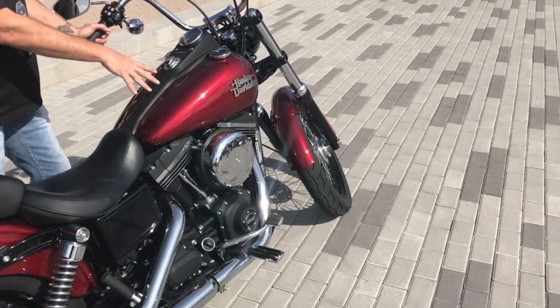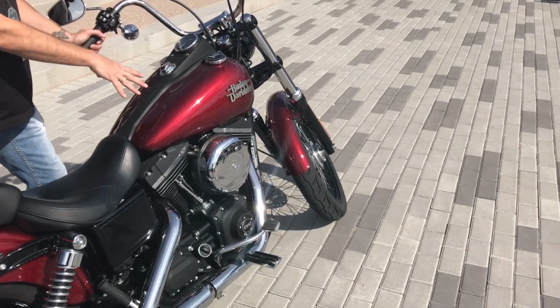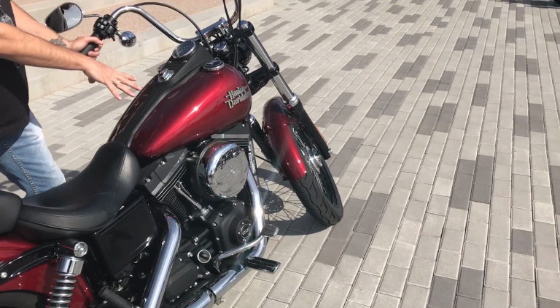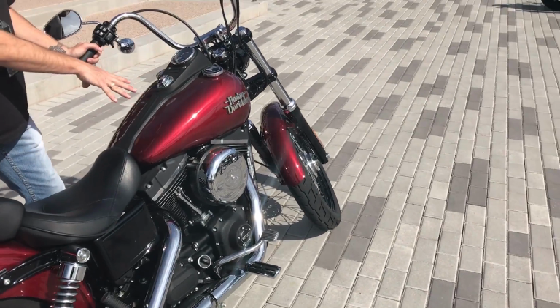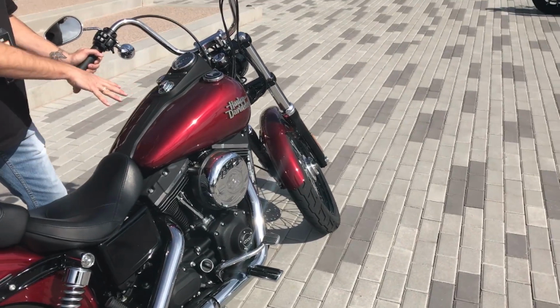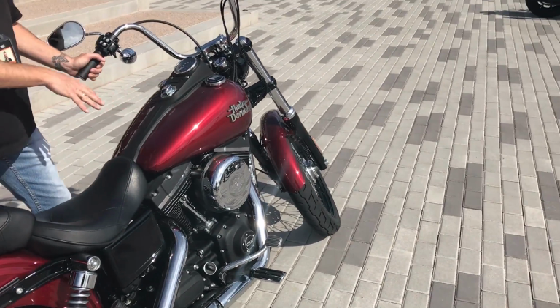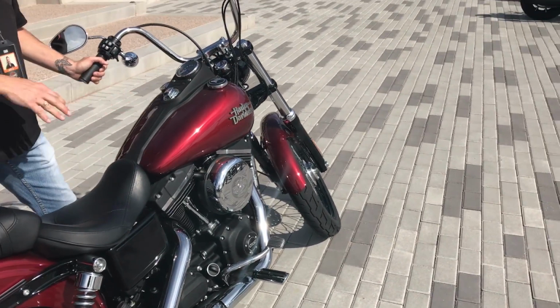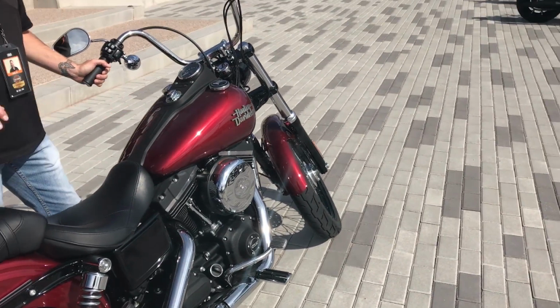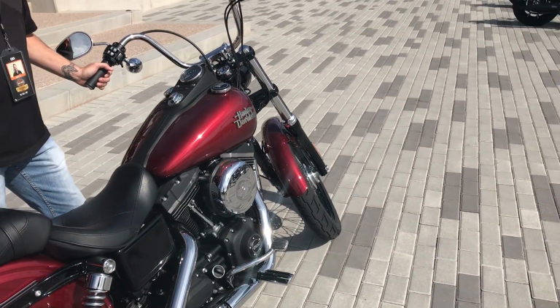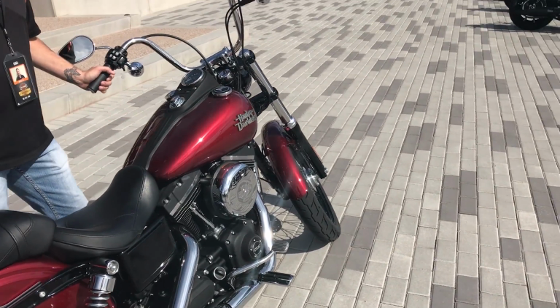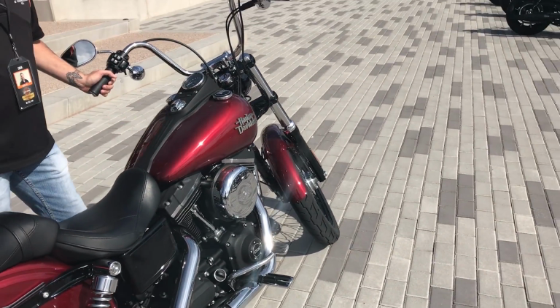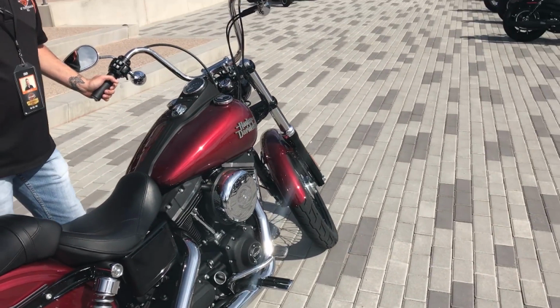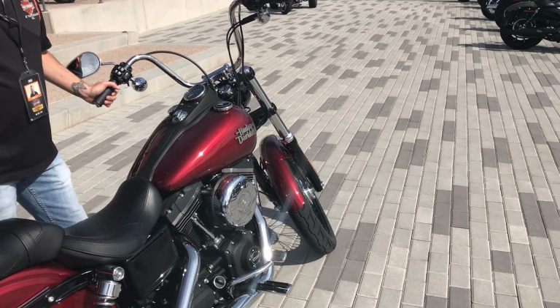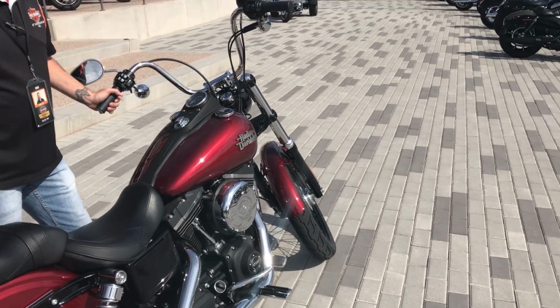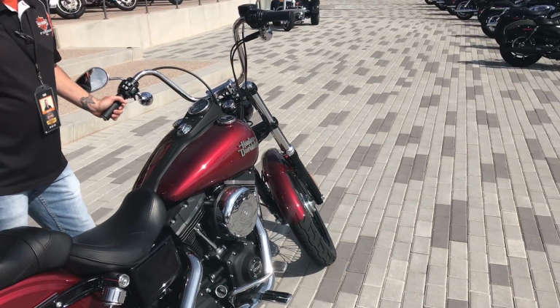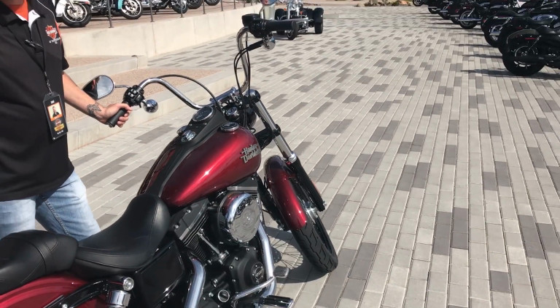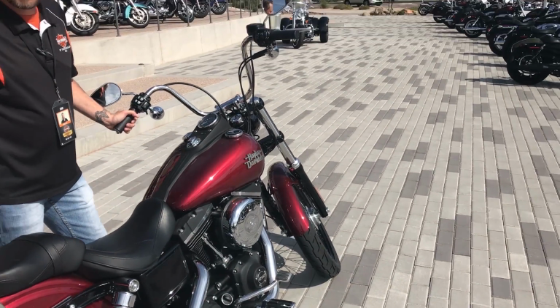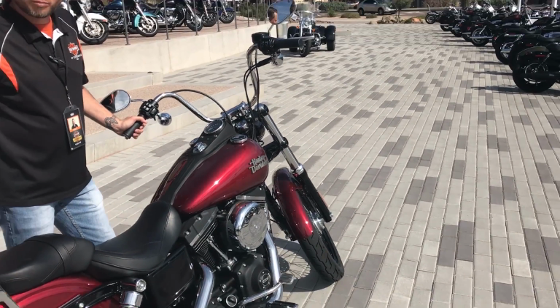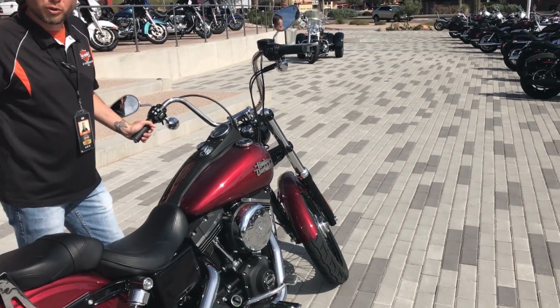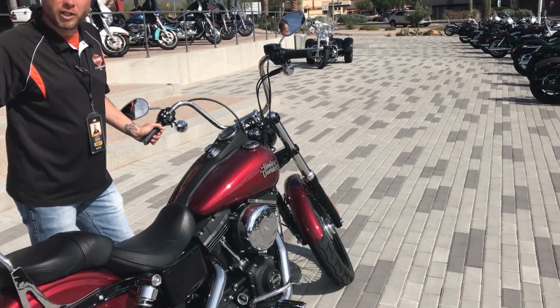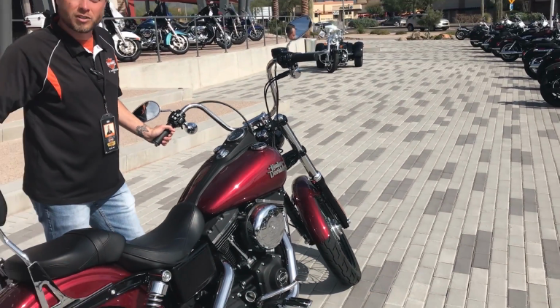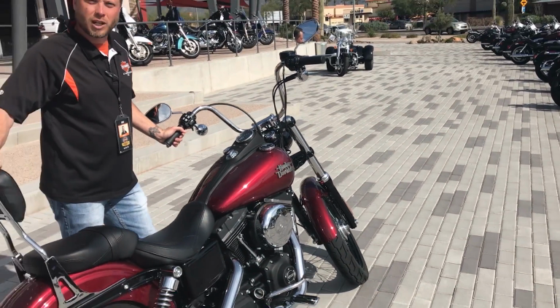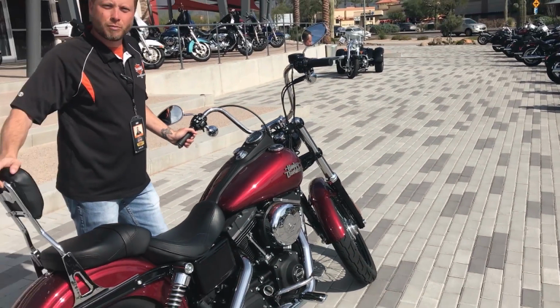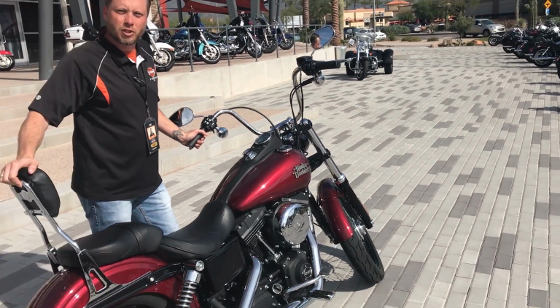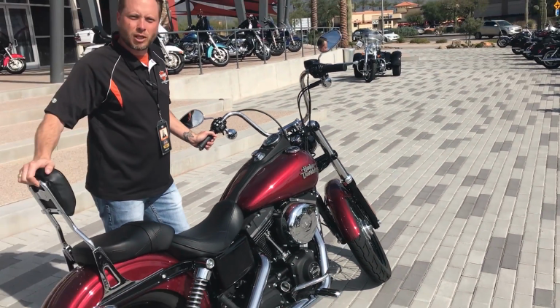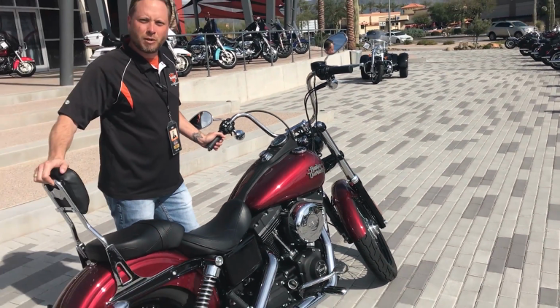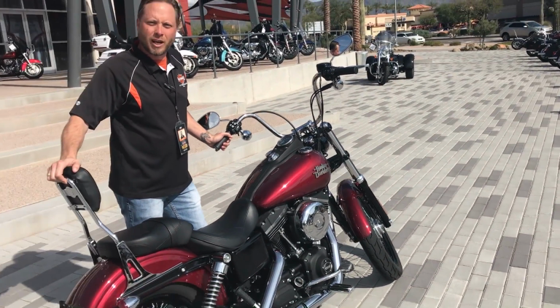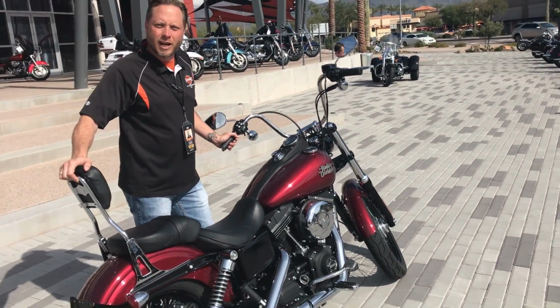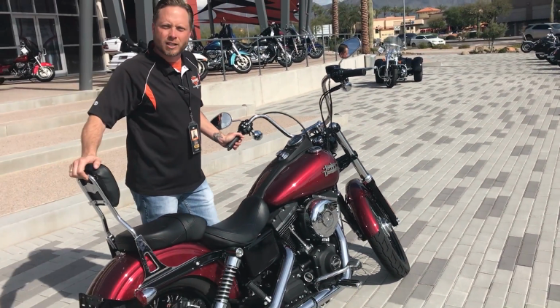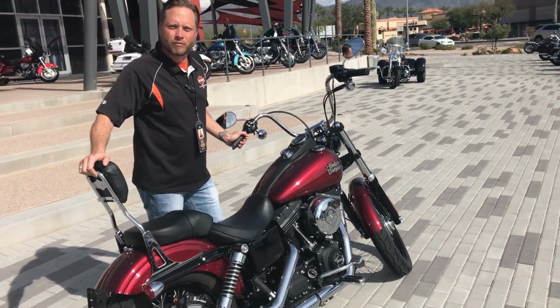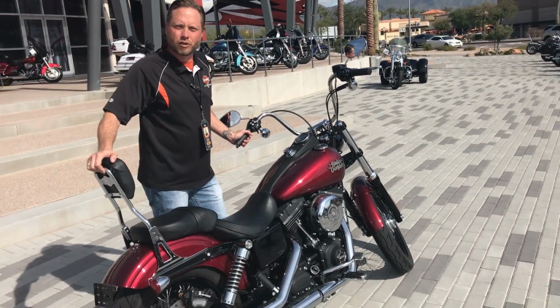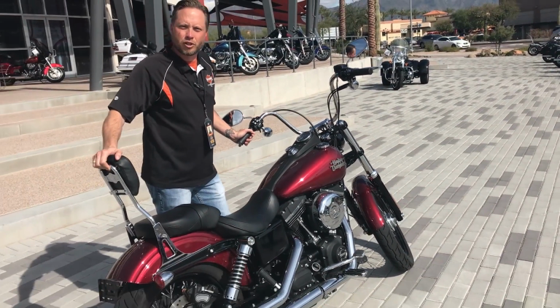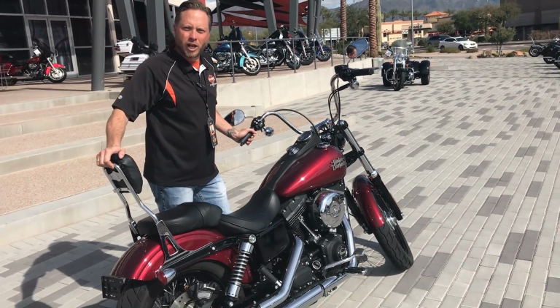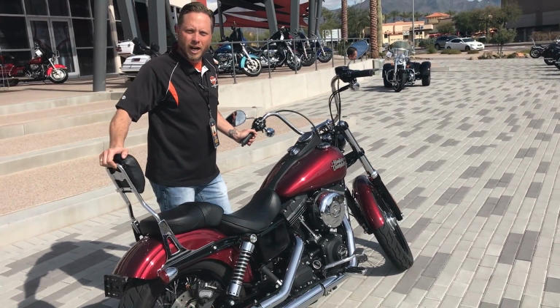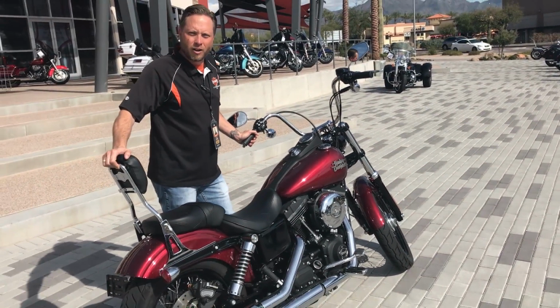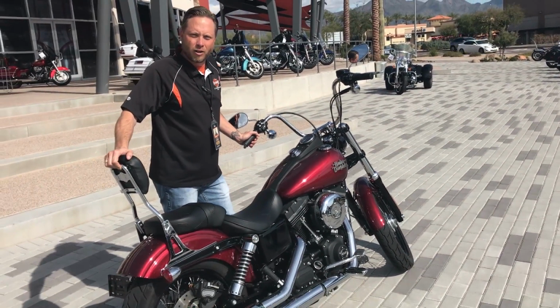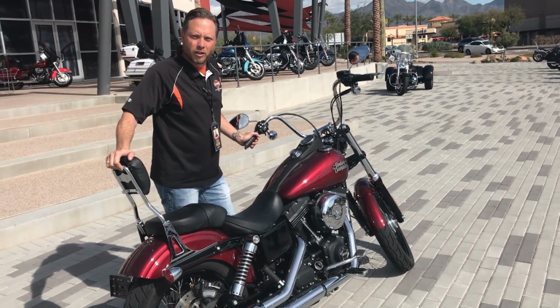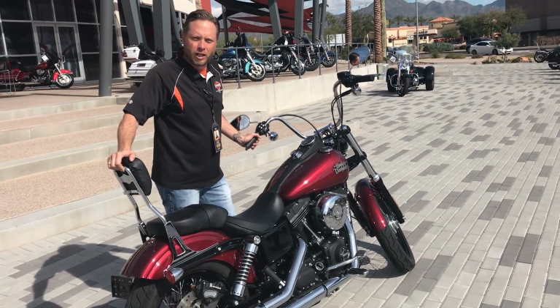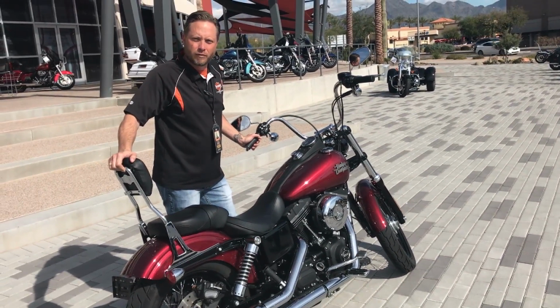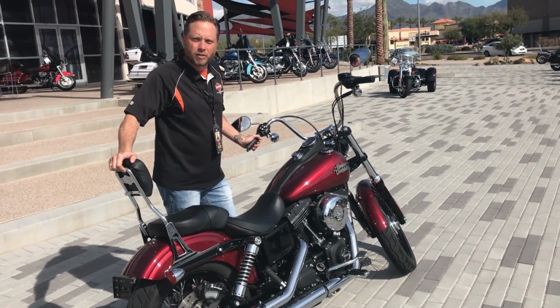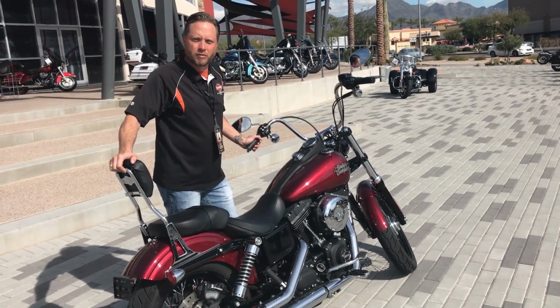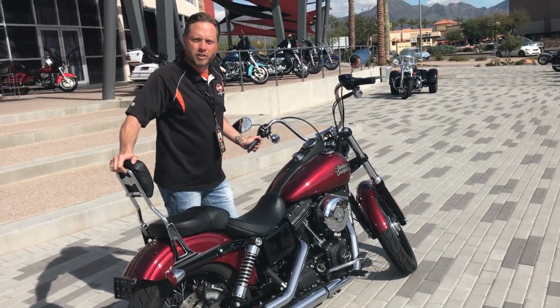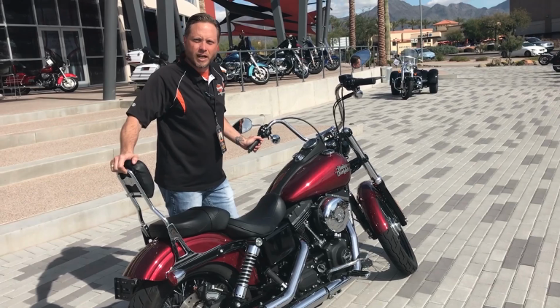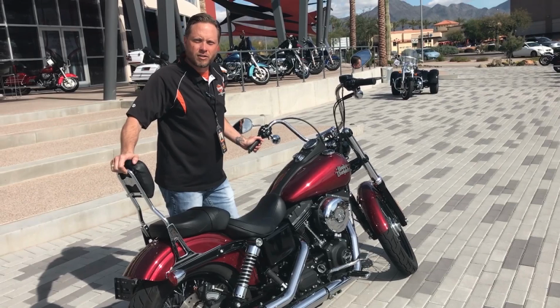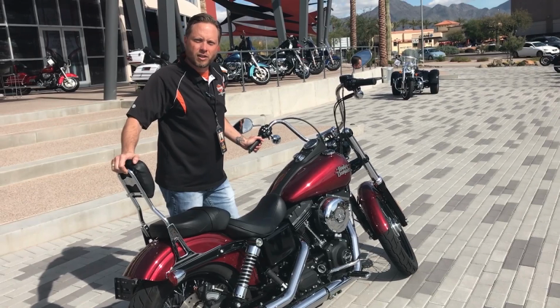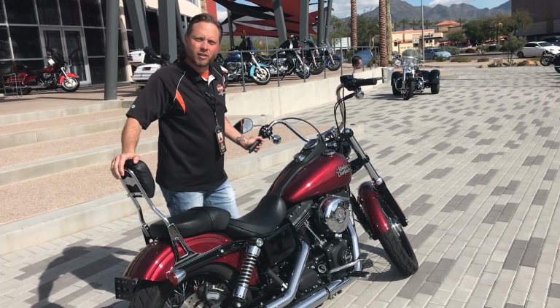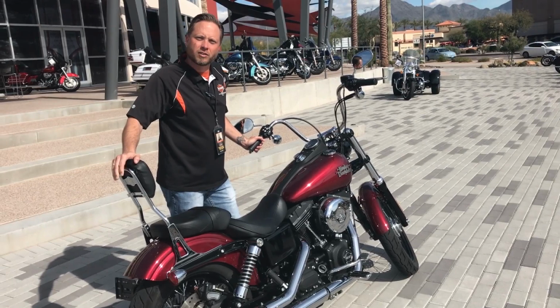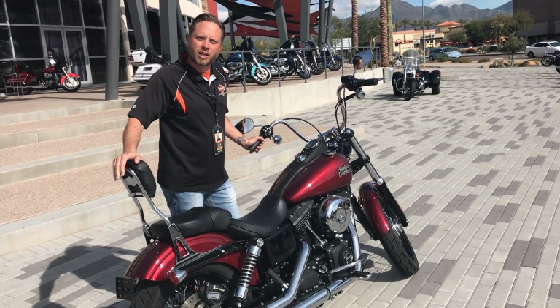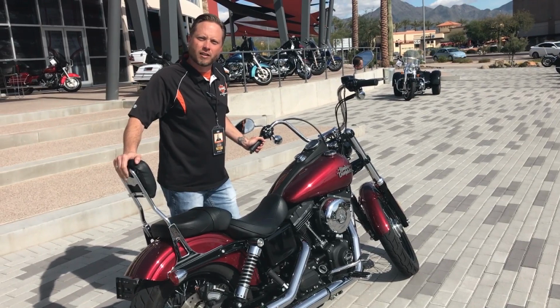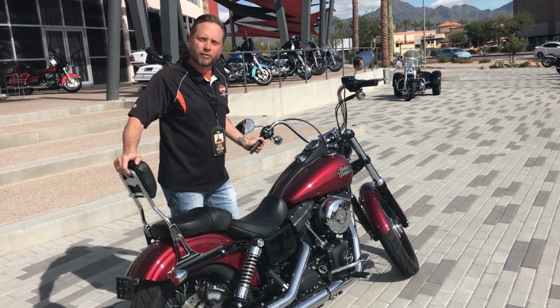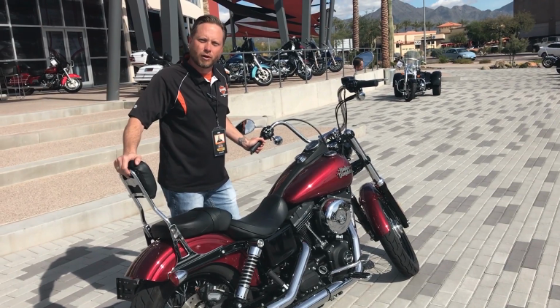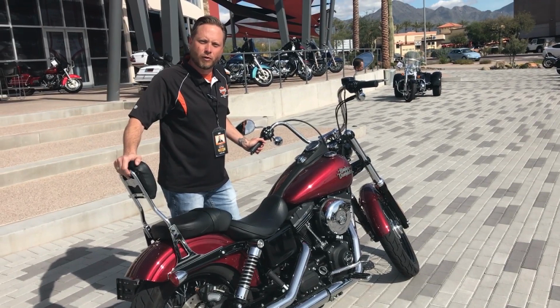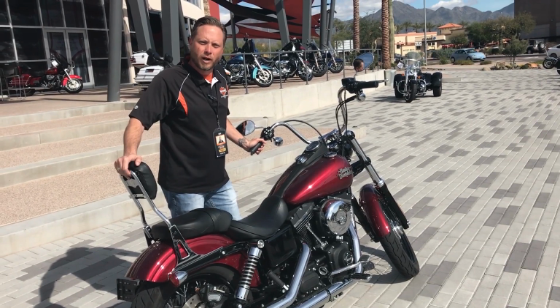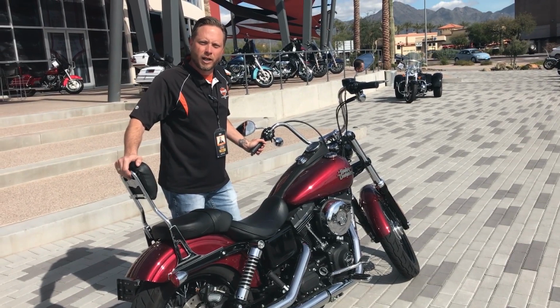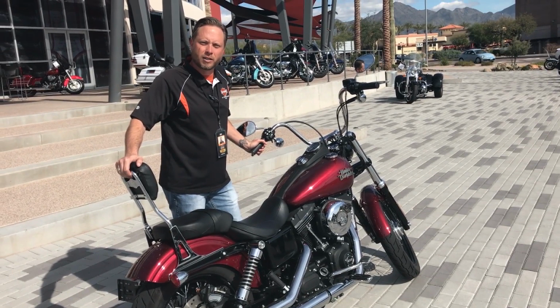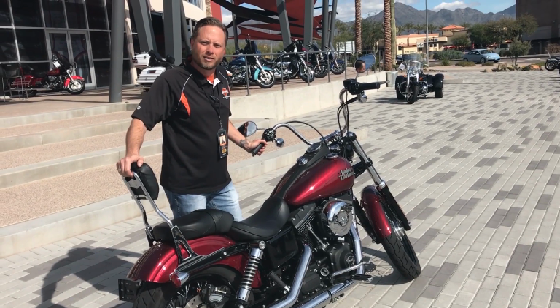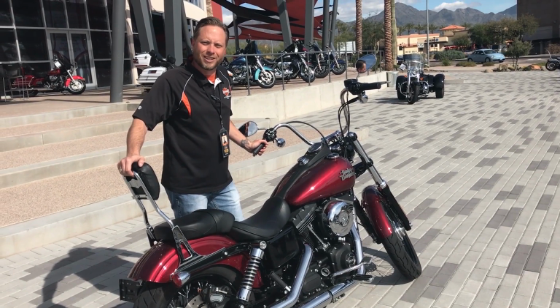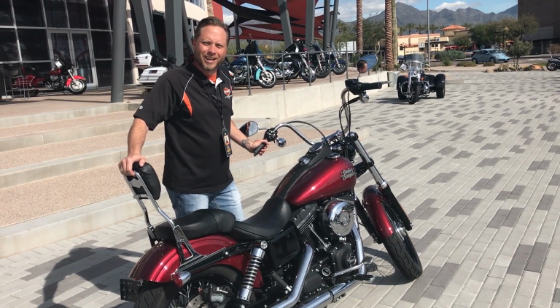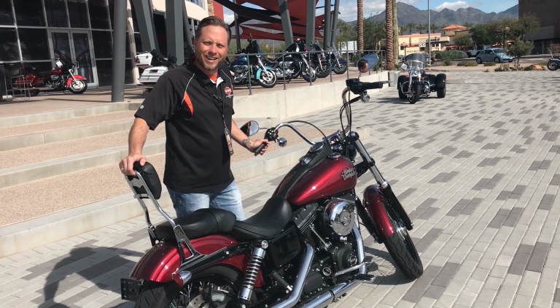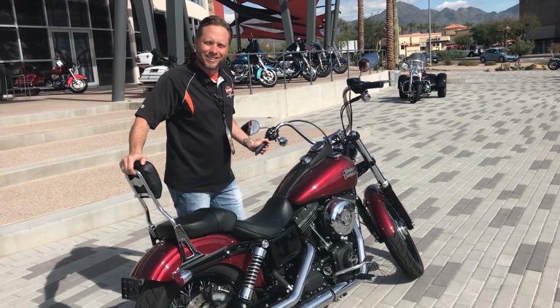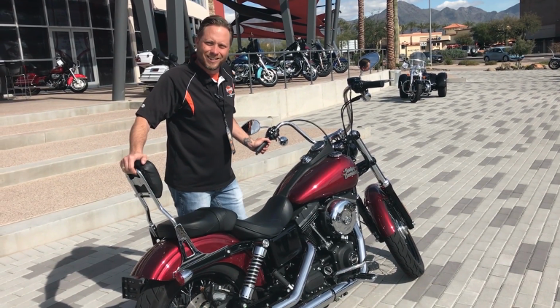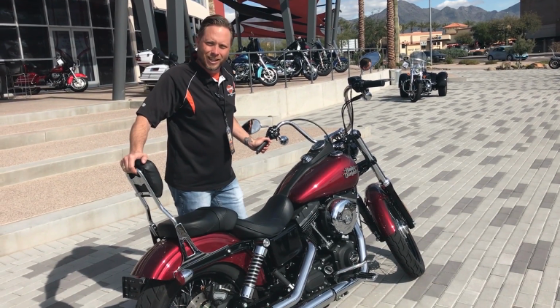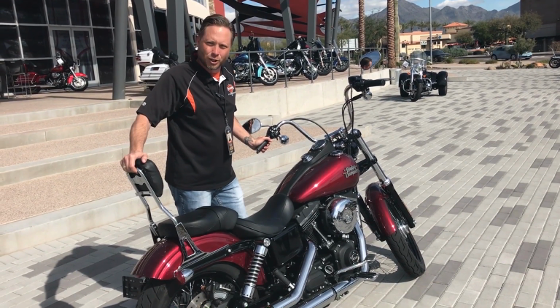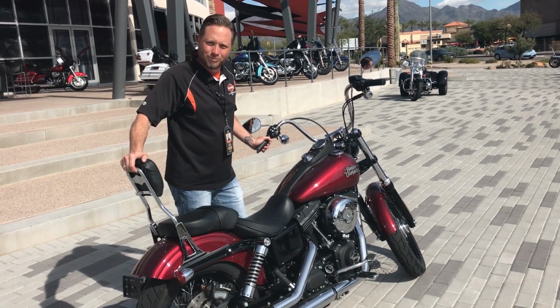This is a beautiful bike. Please come see me — ask for Chad at Harley-Davidson of Scottsdale and take it for a ride today. Thank you.